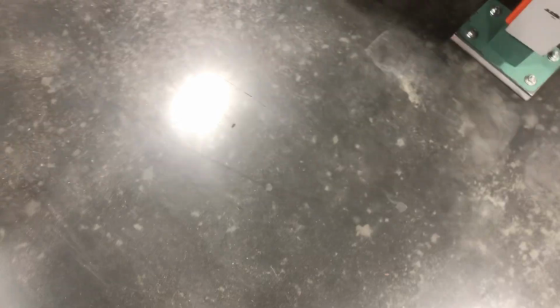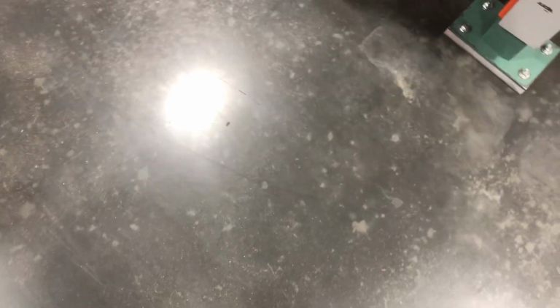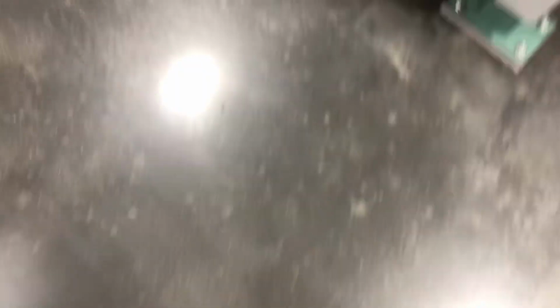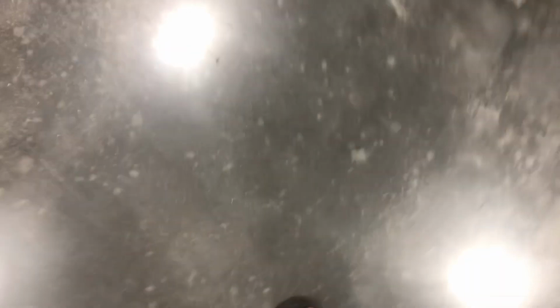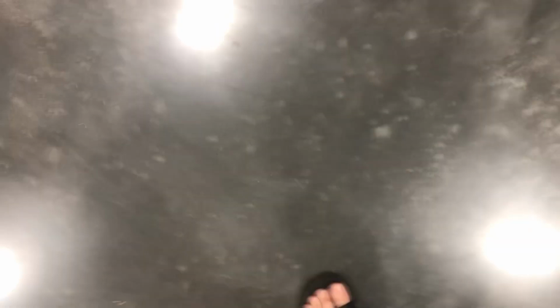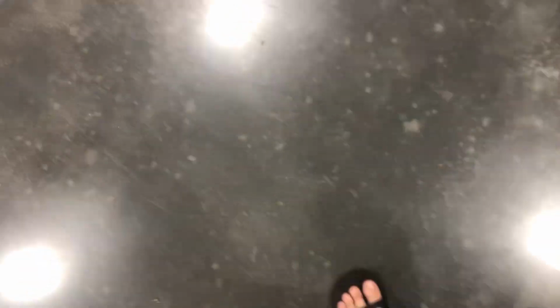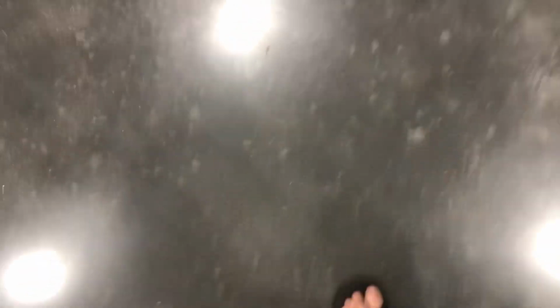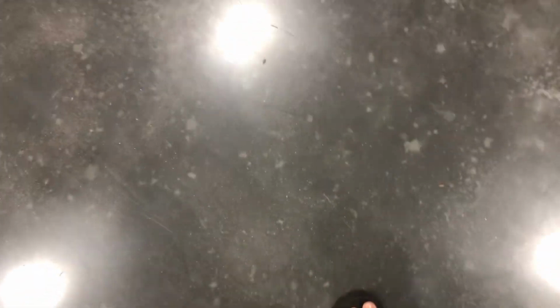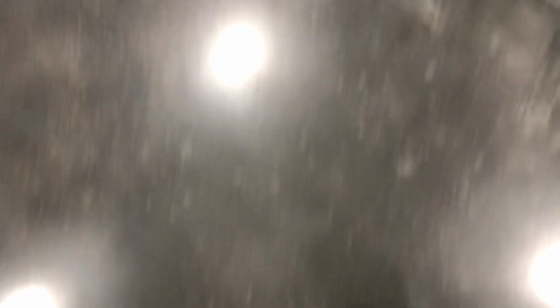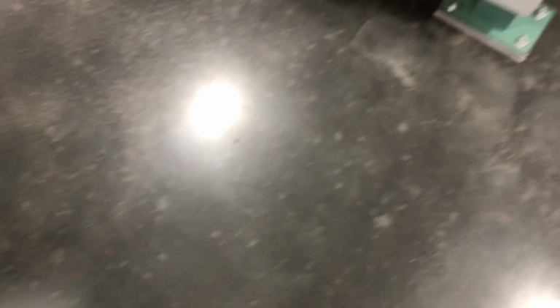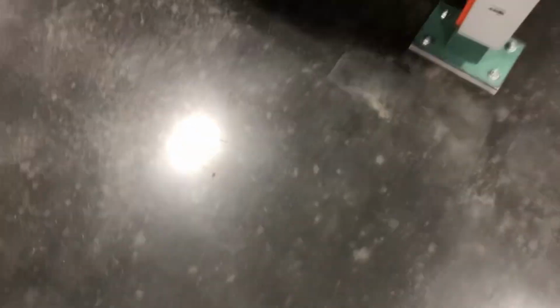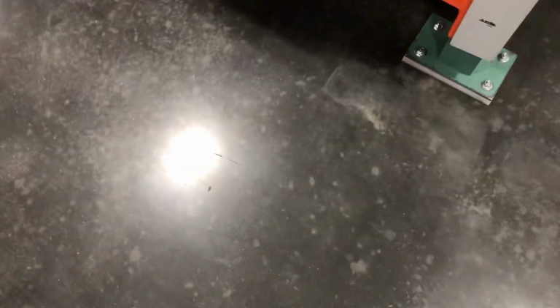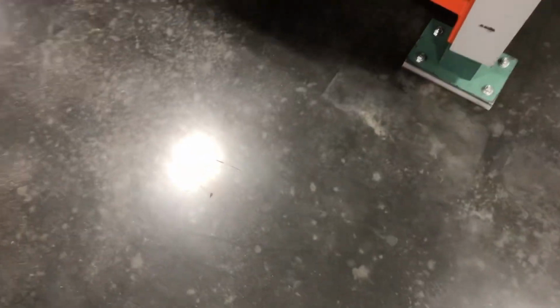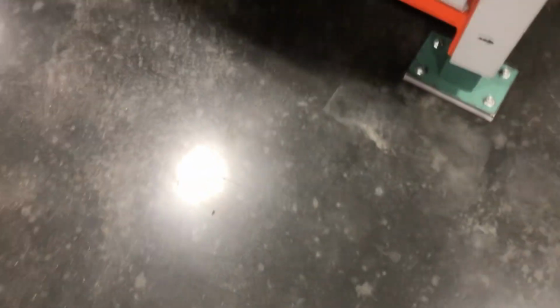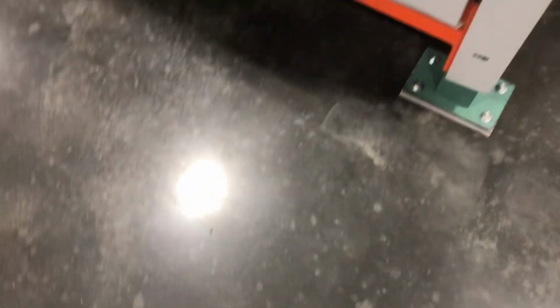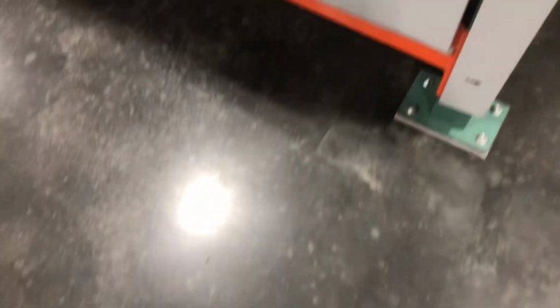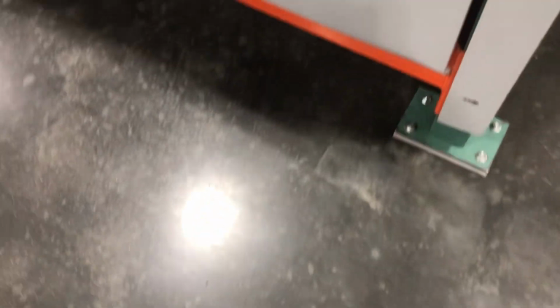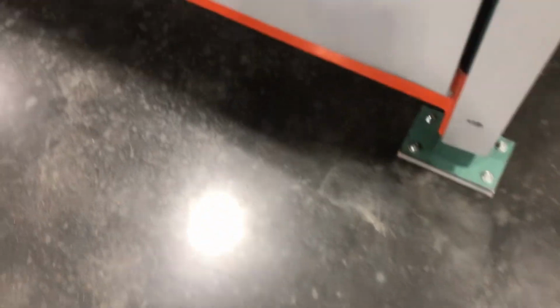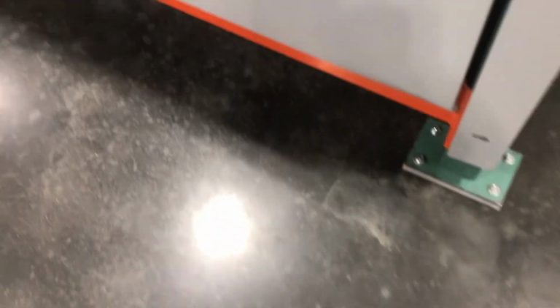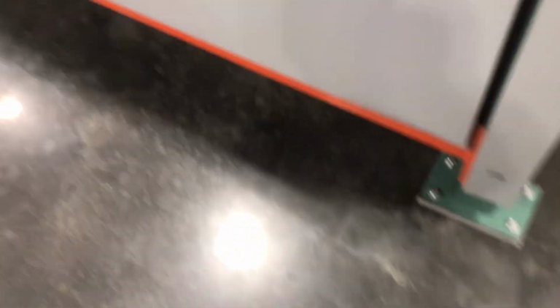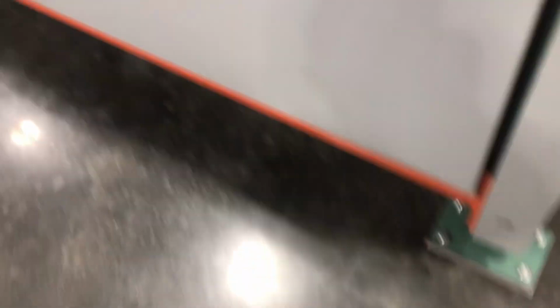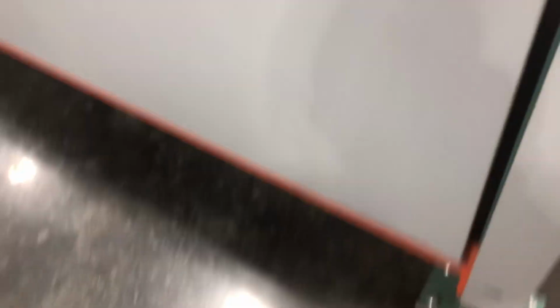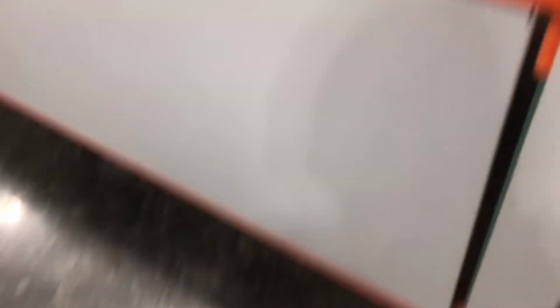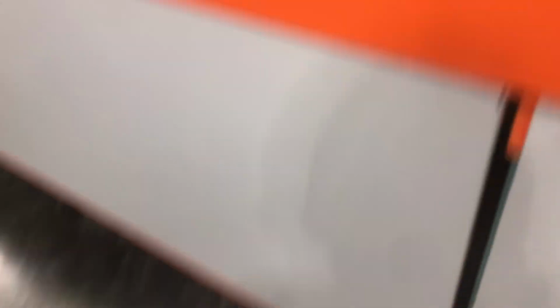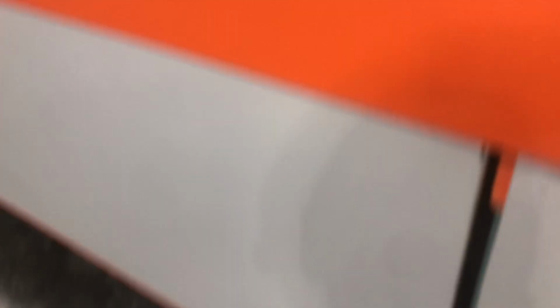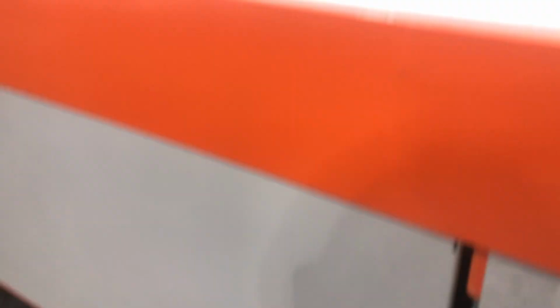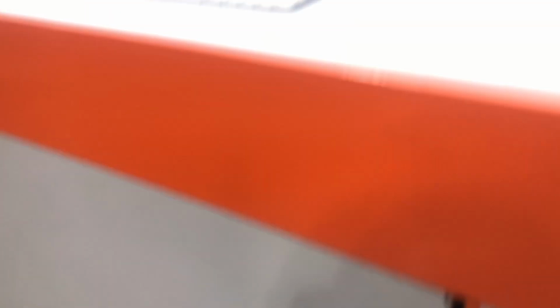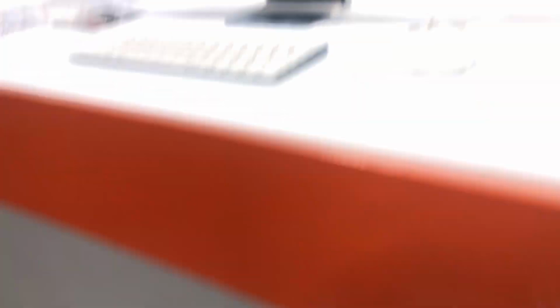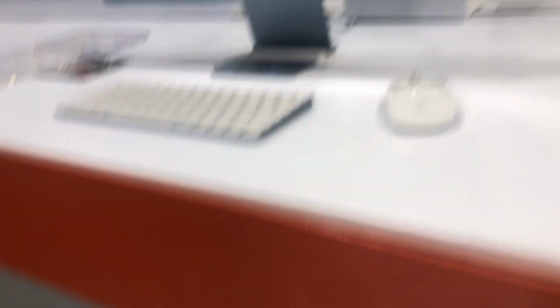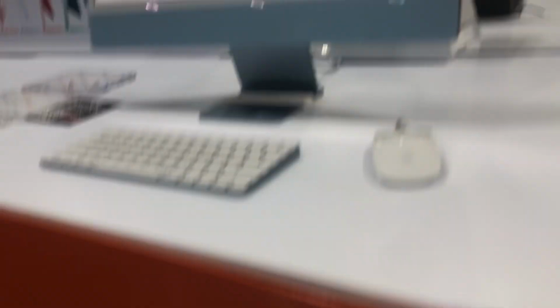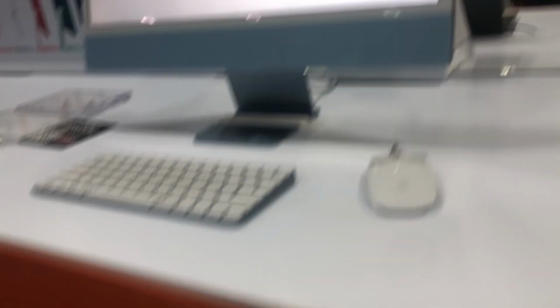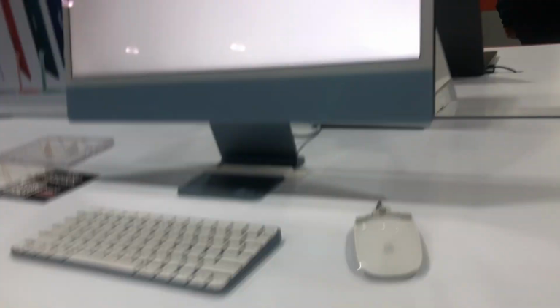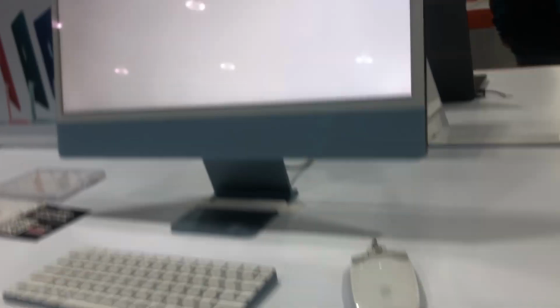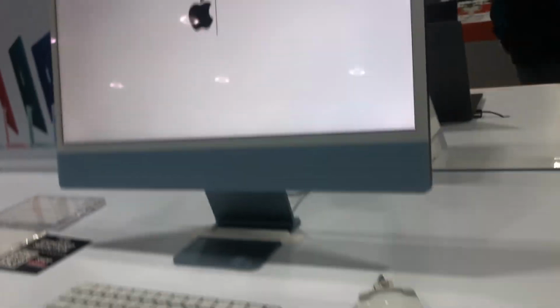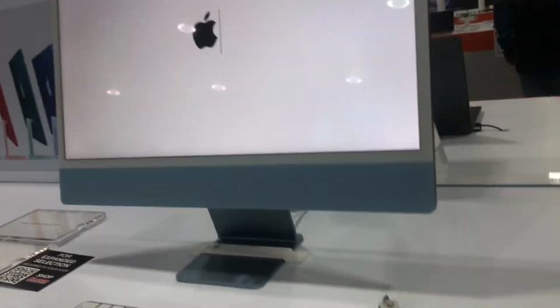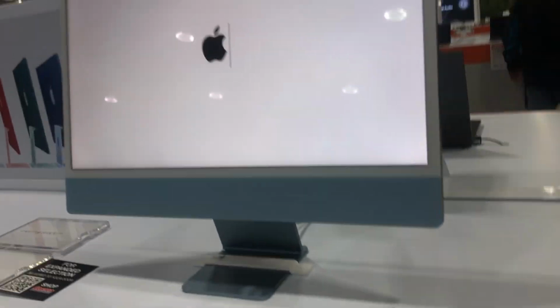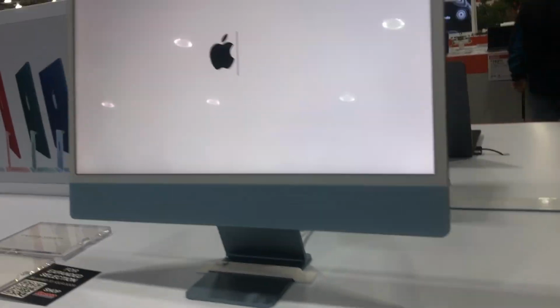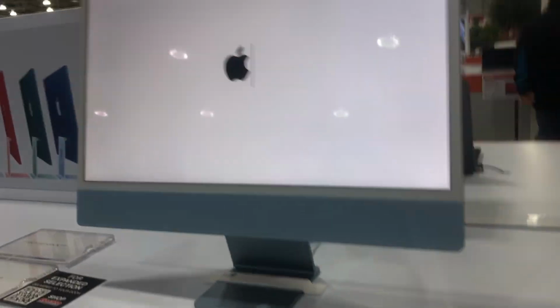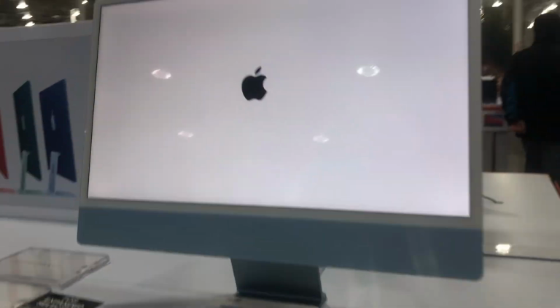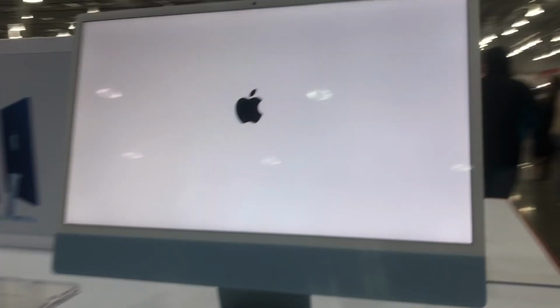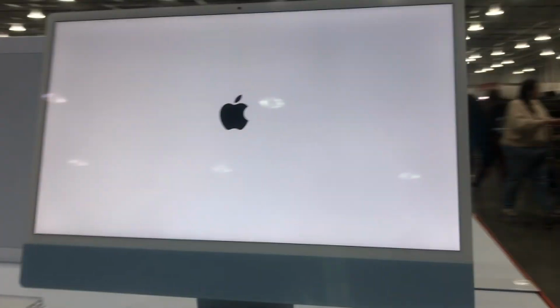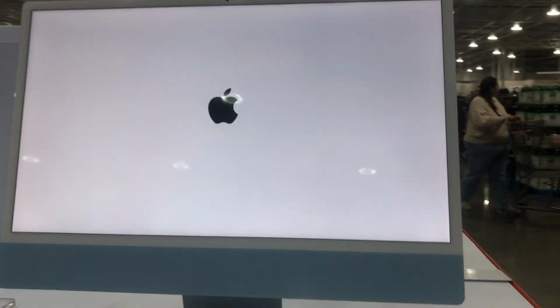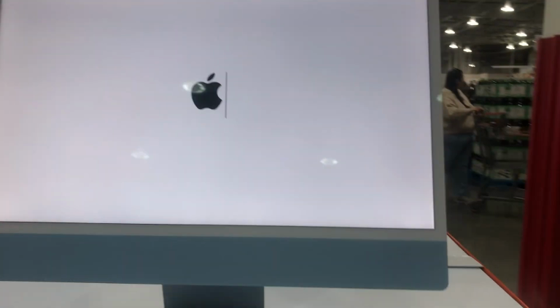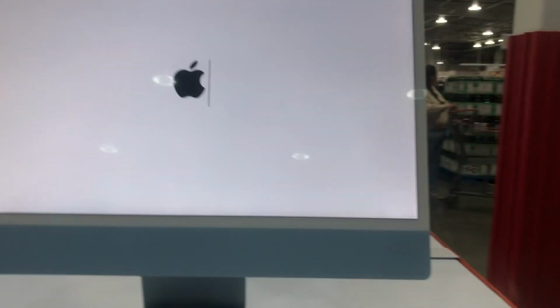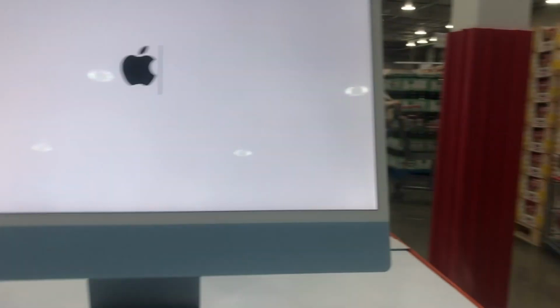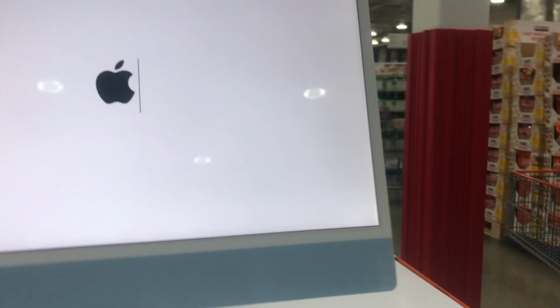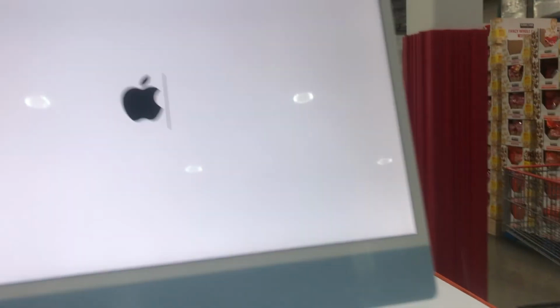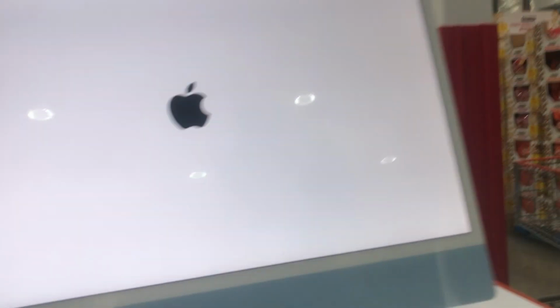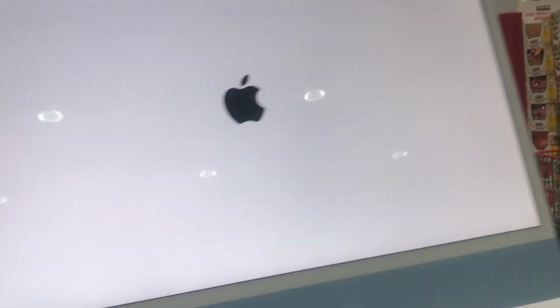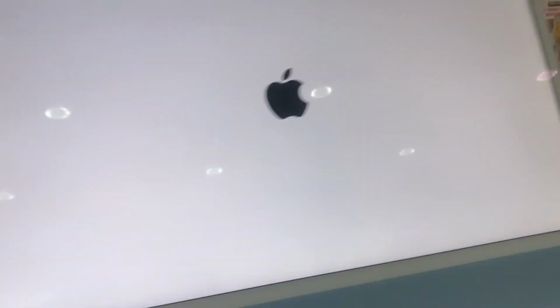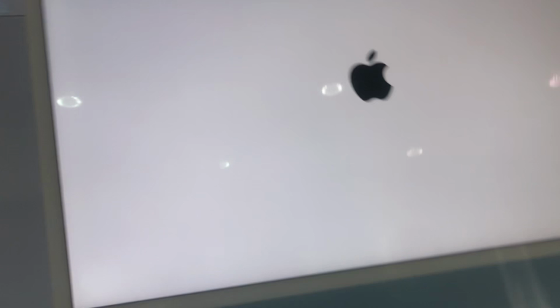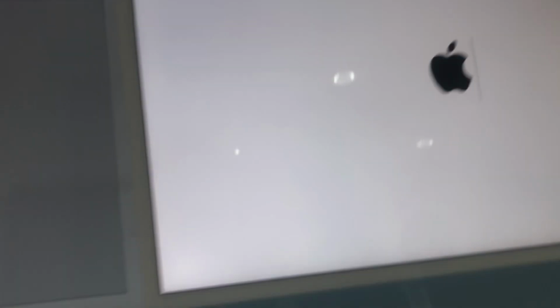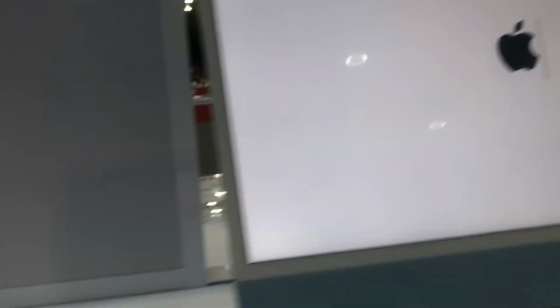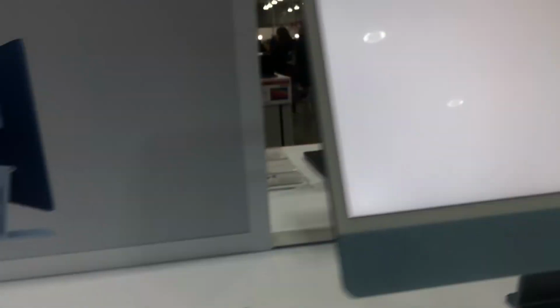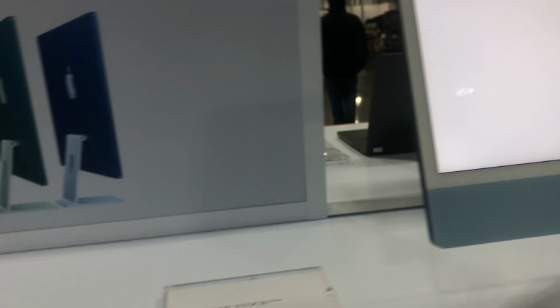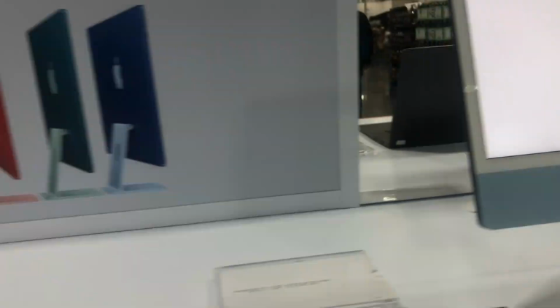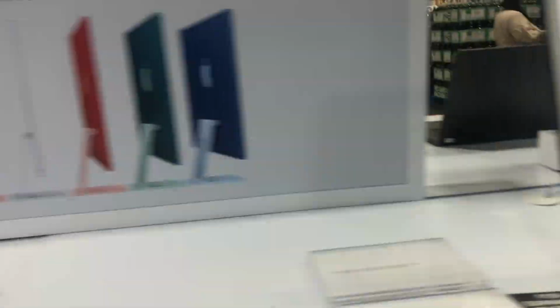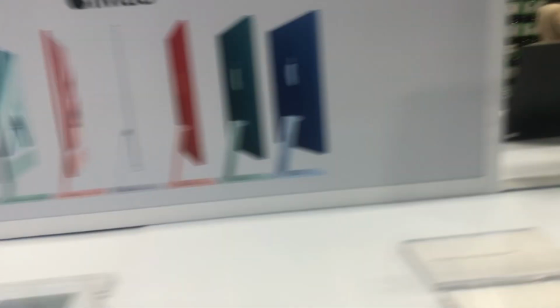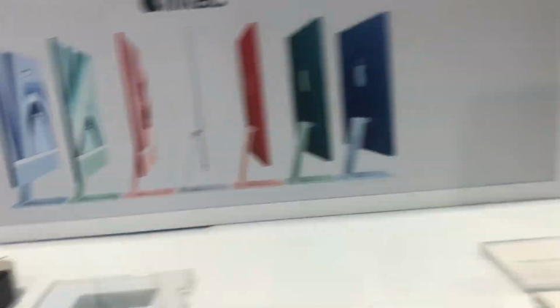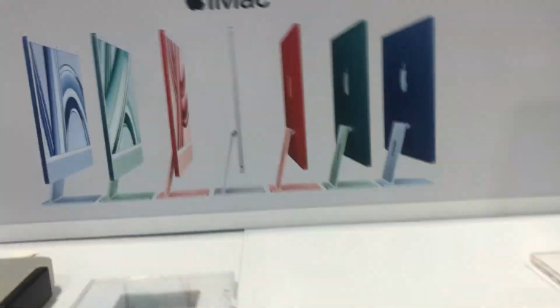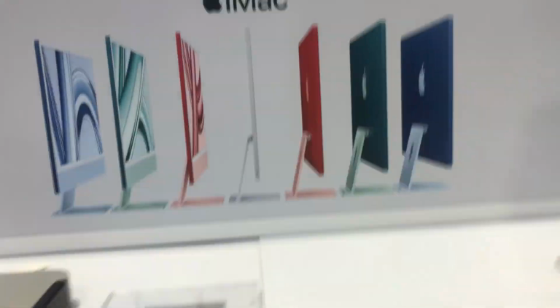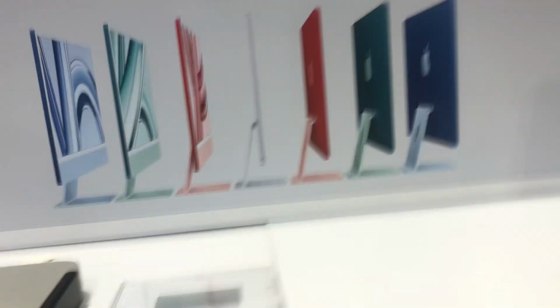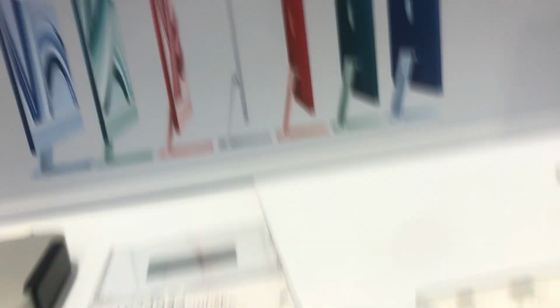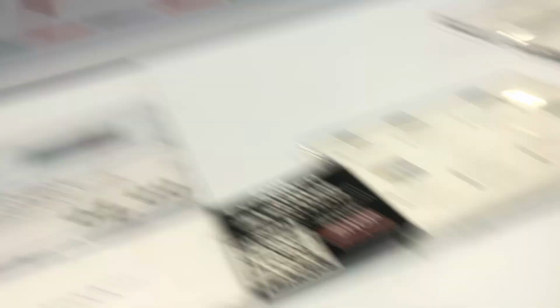Hello guys, welcome back to my channel. Today's video, we're going to look at all these Apple products we have at Costco.